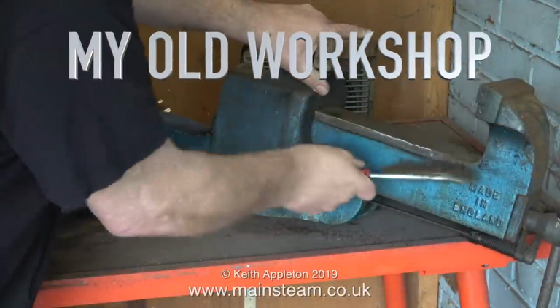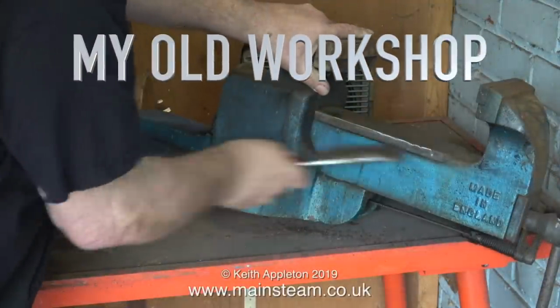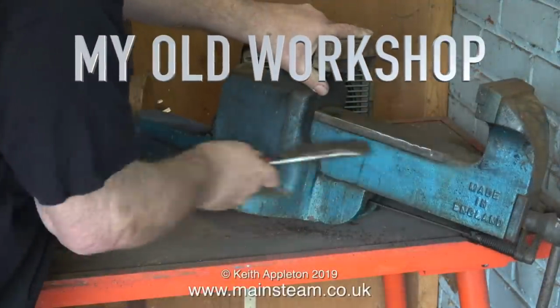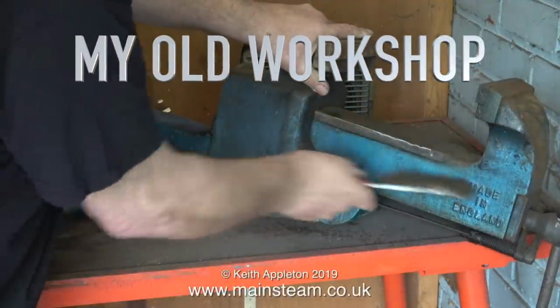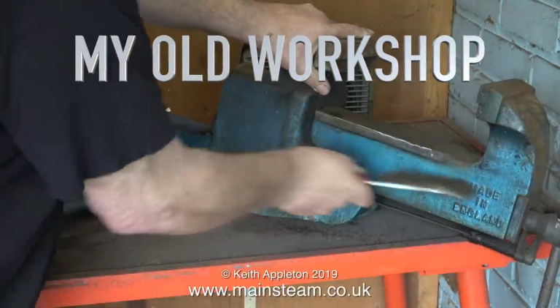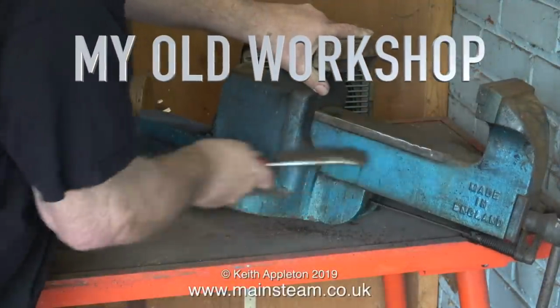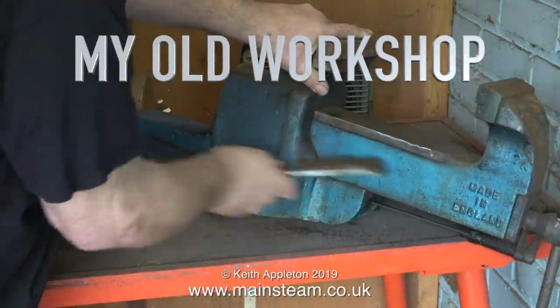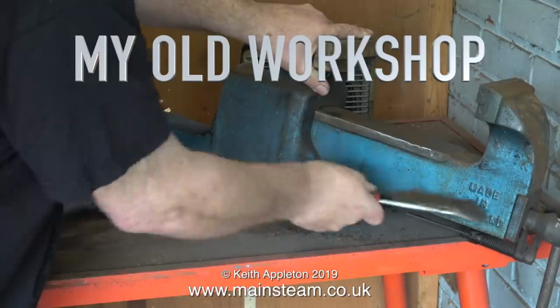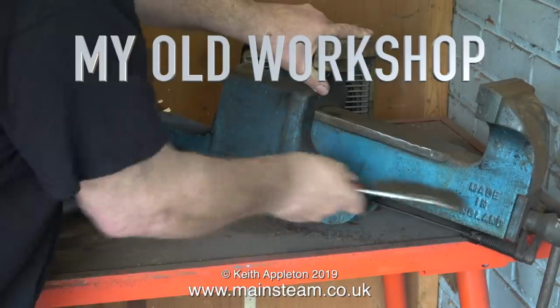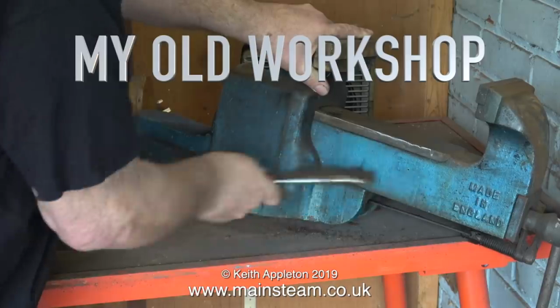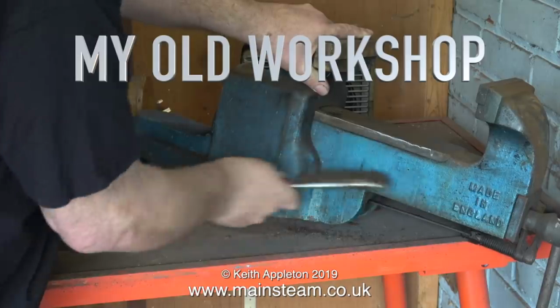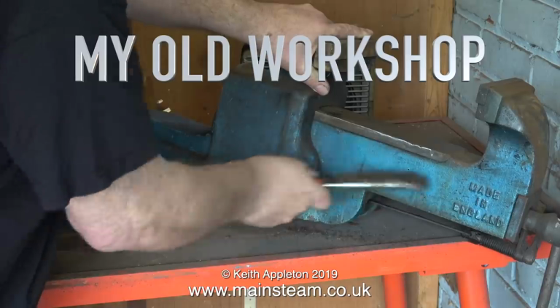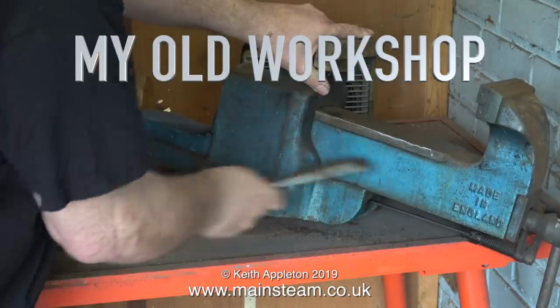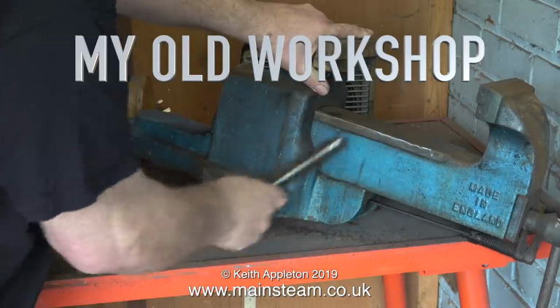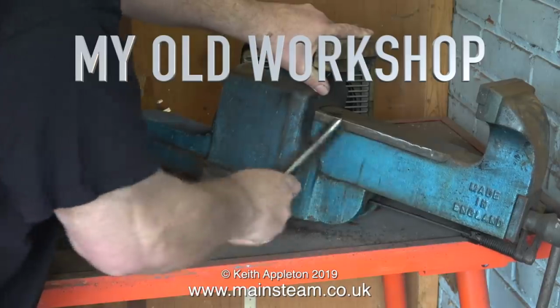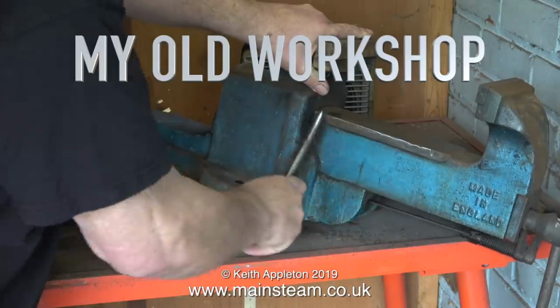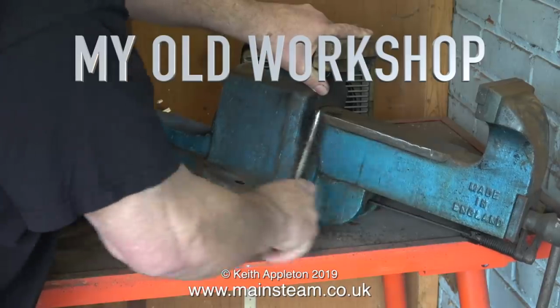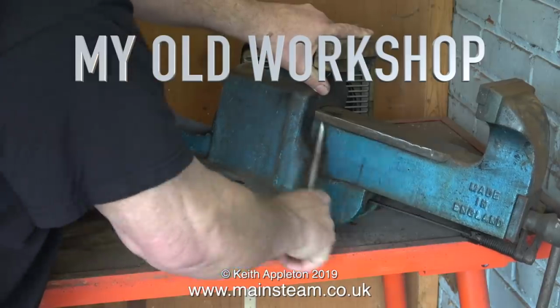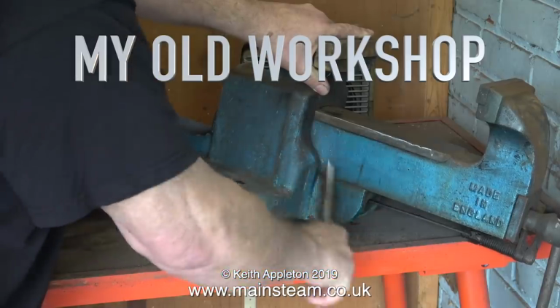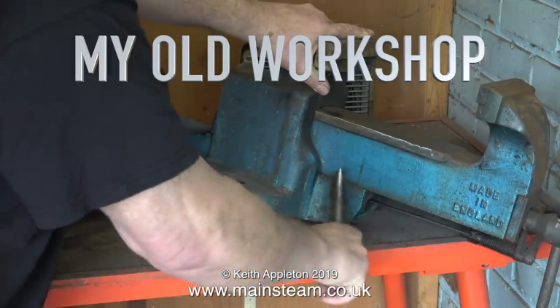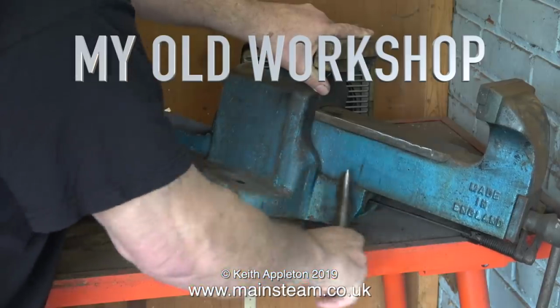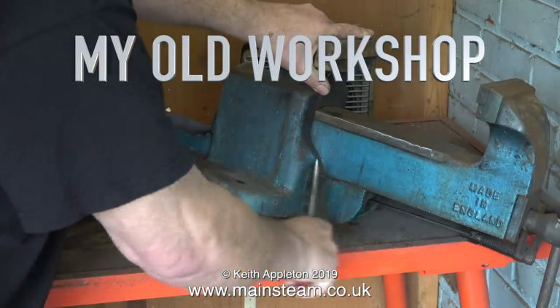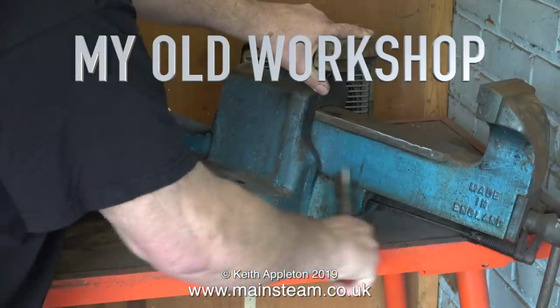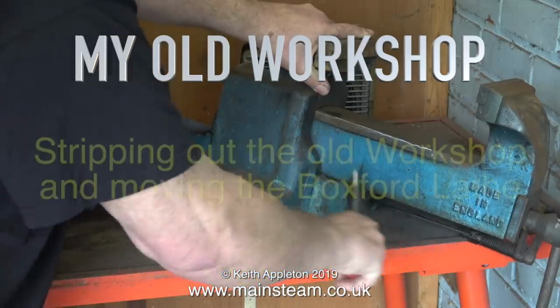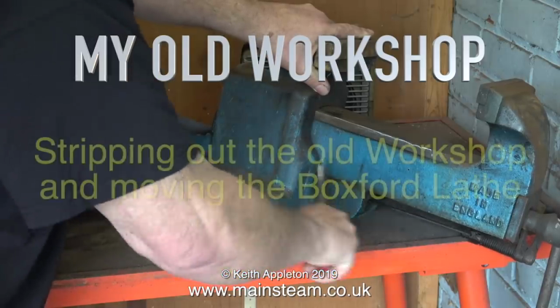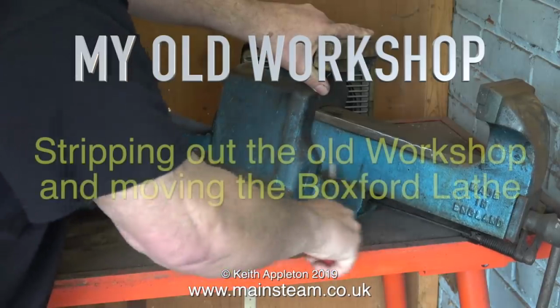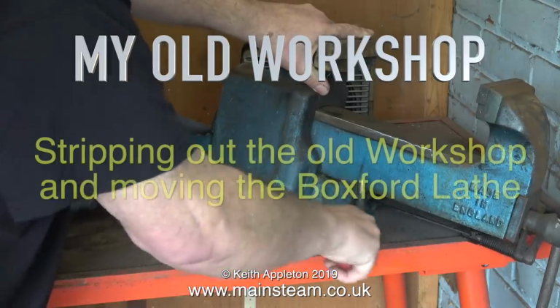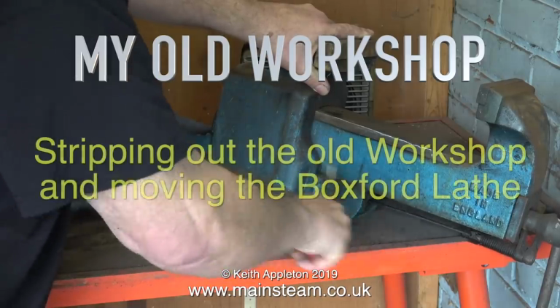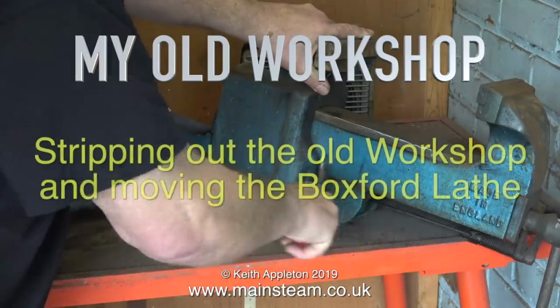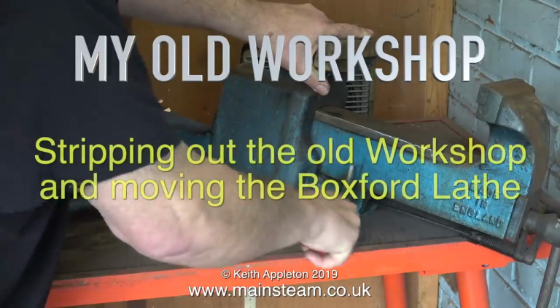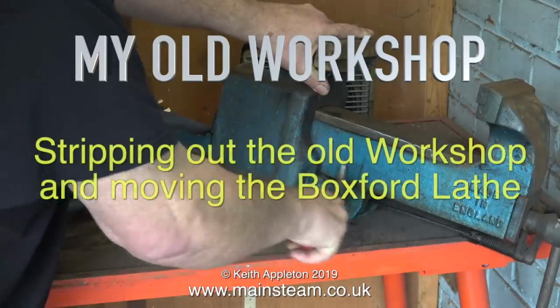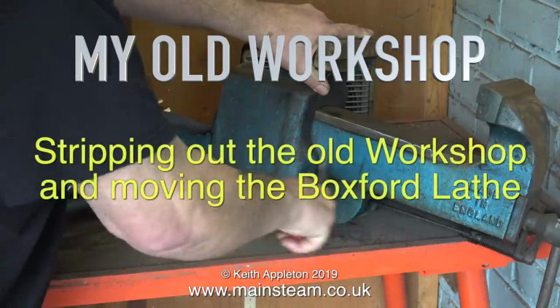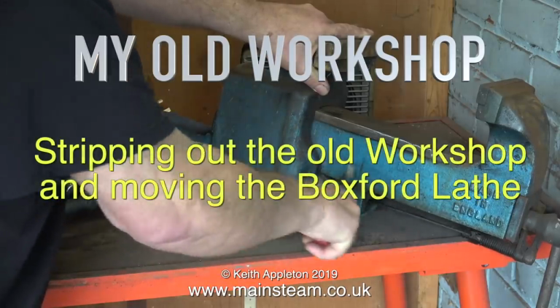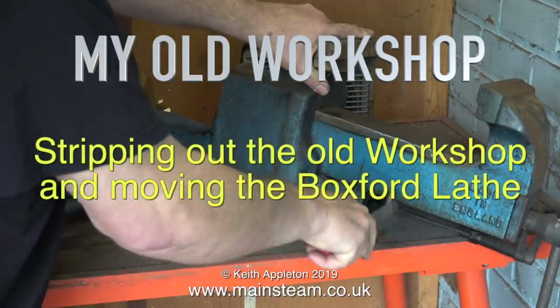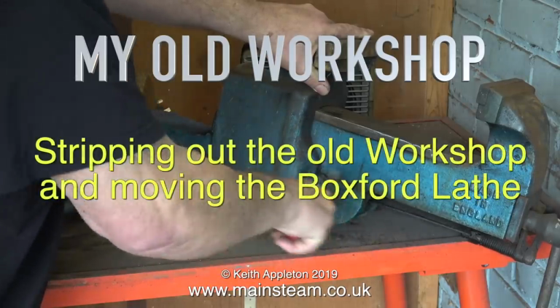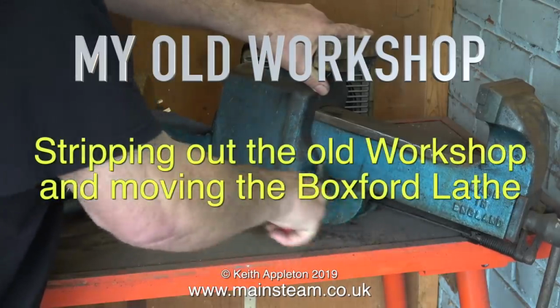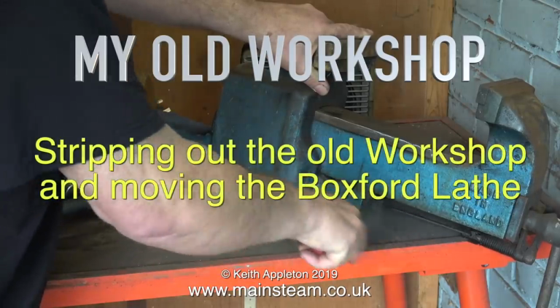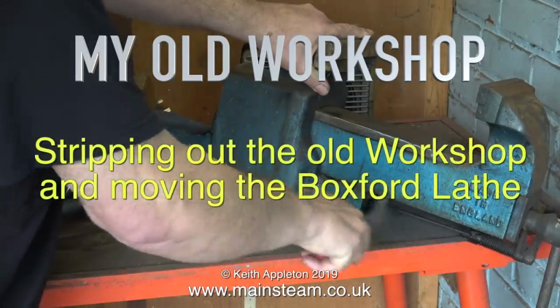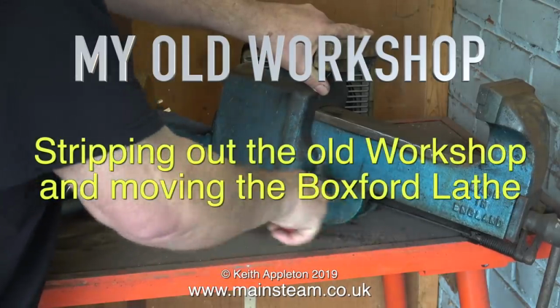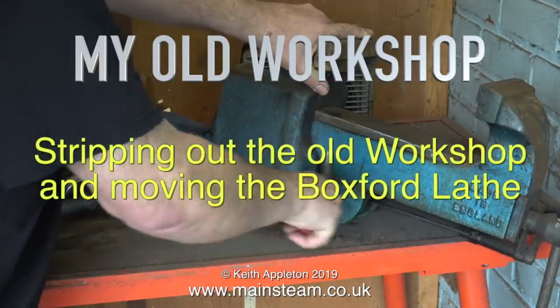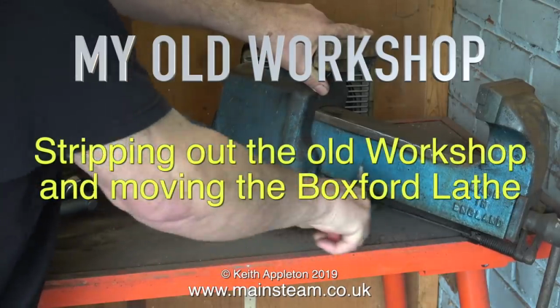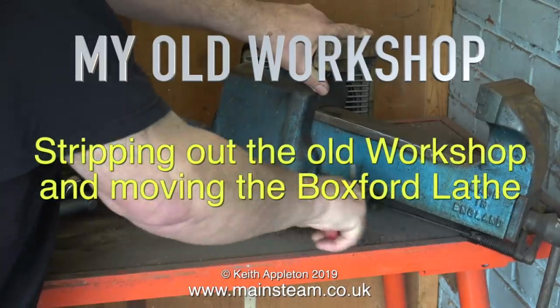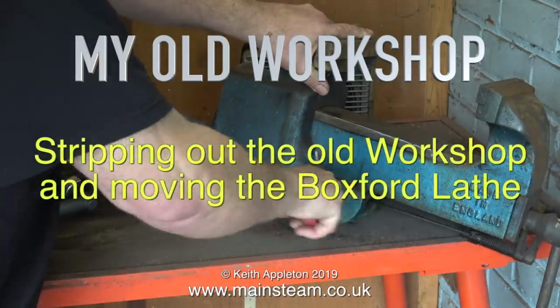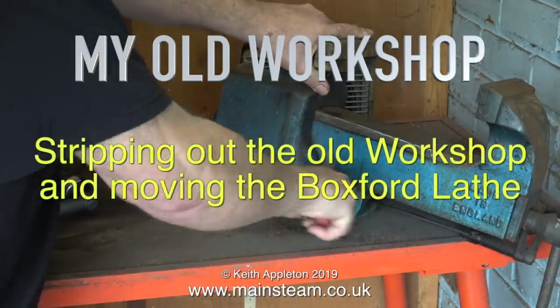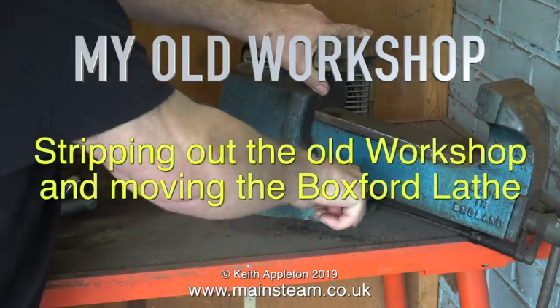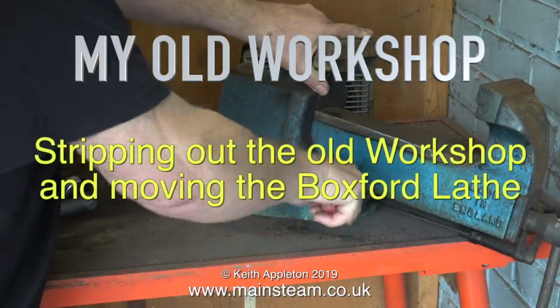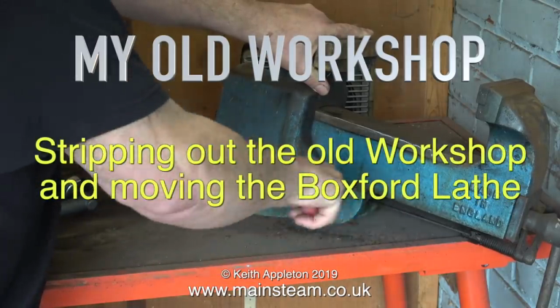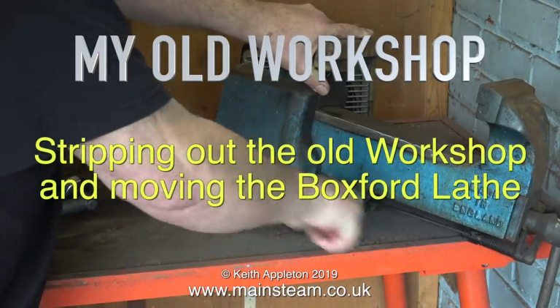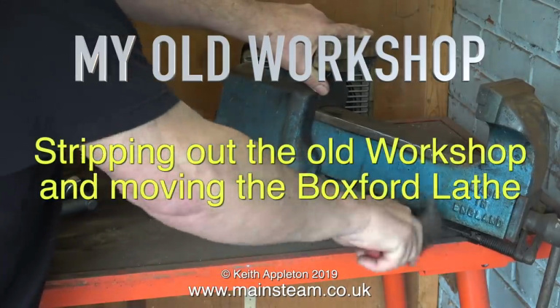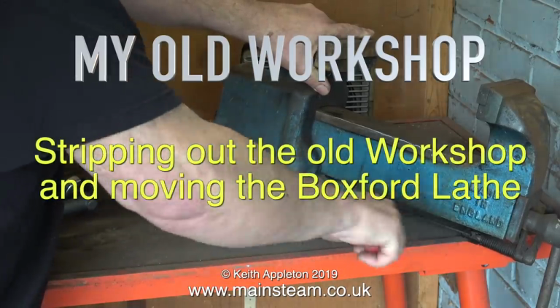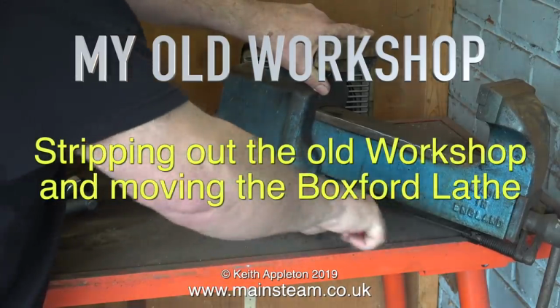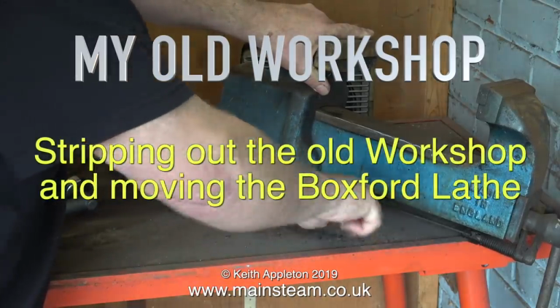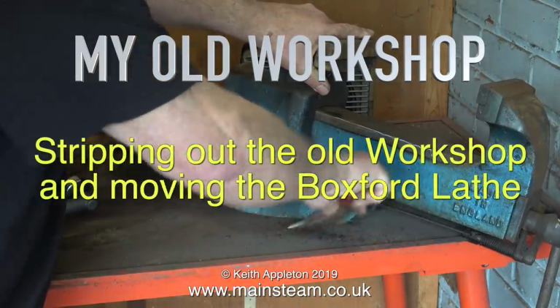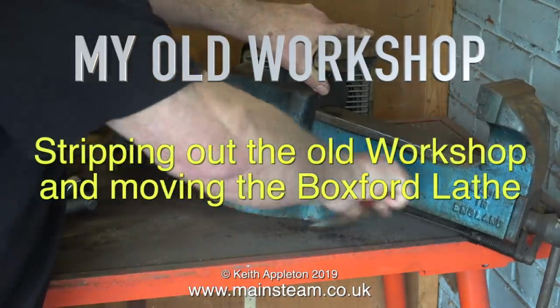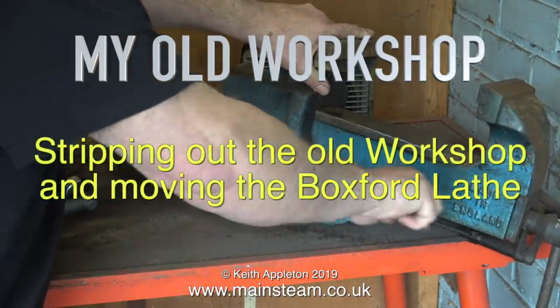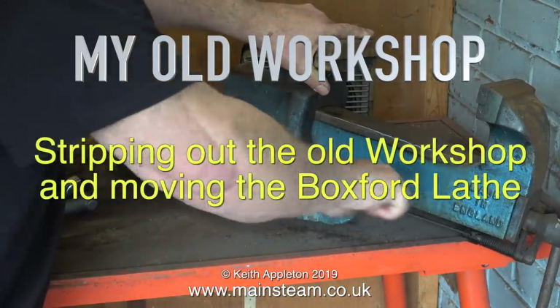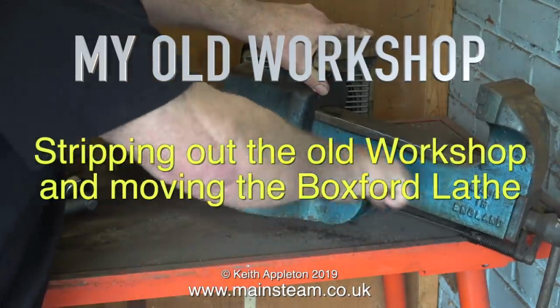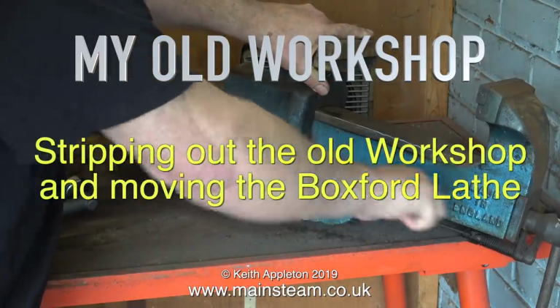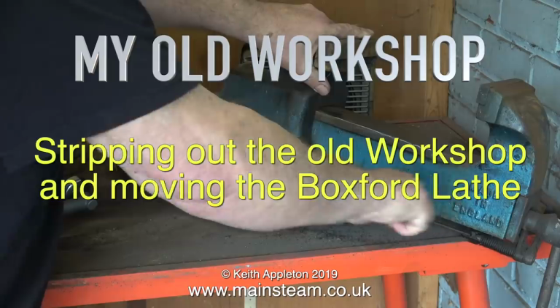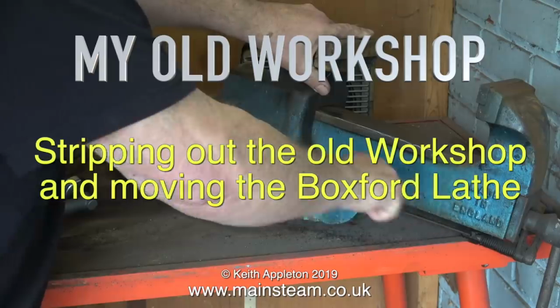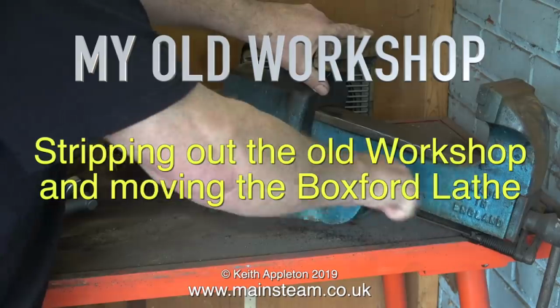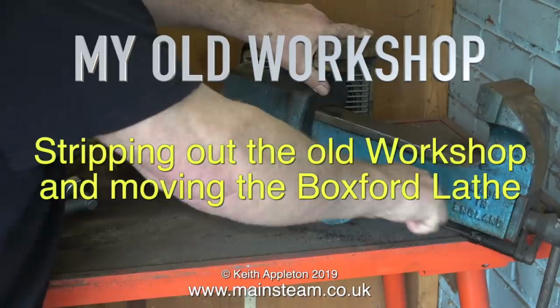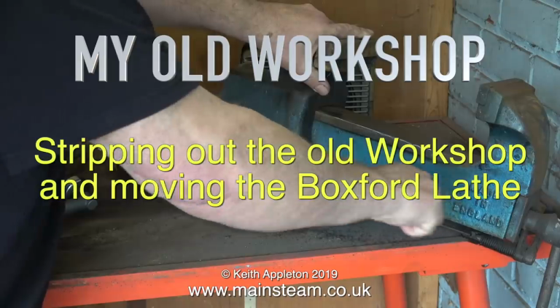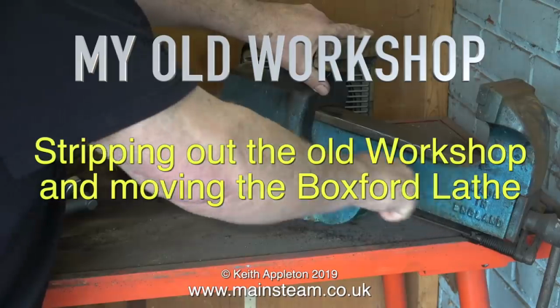Welcome to my old workshop. This video is all about stripping out the old workshop and moving the Boxford lathe.